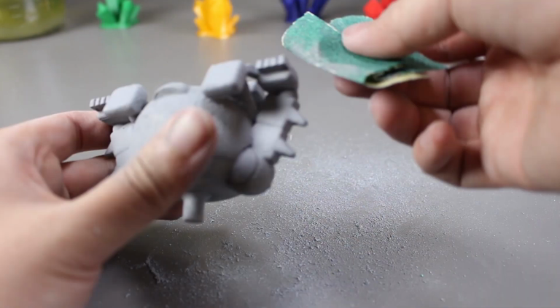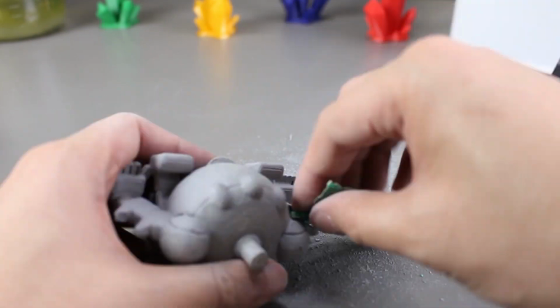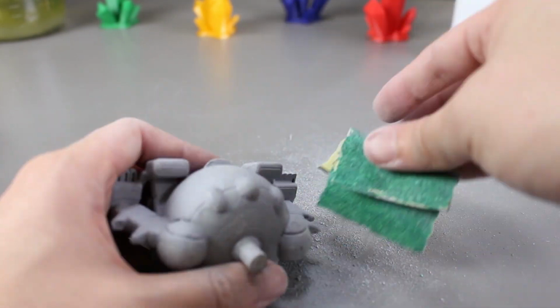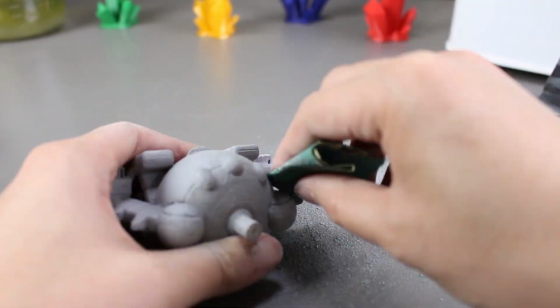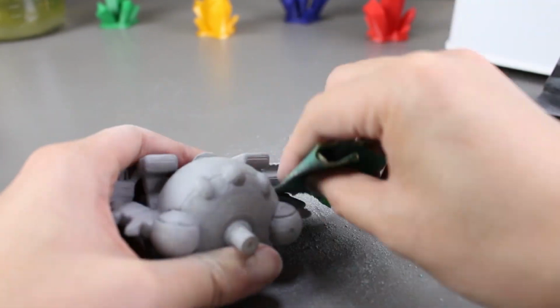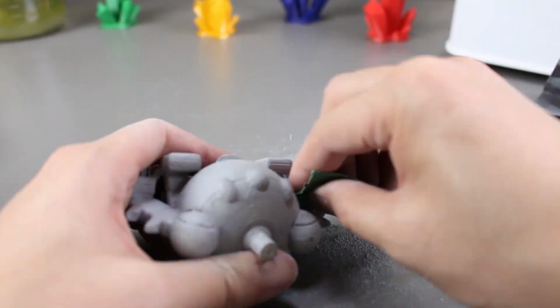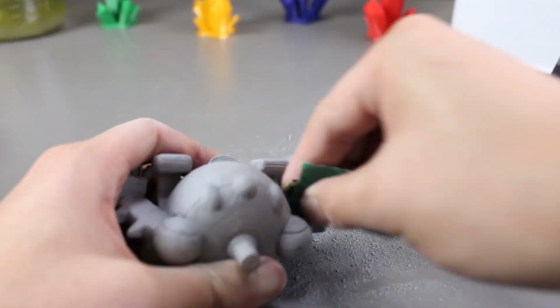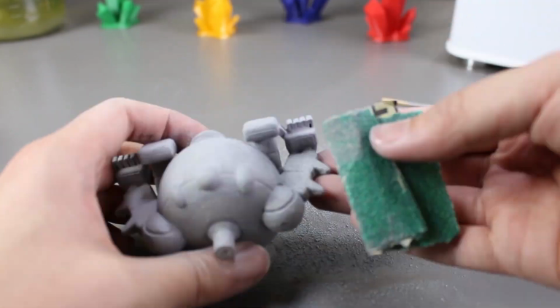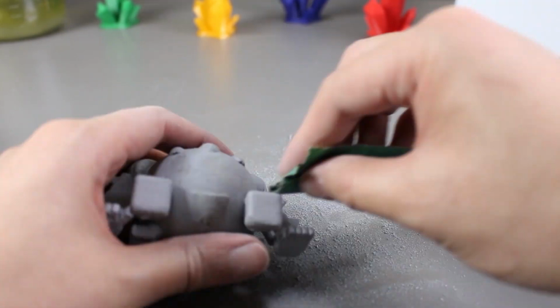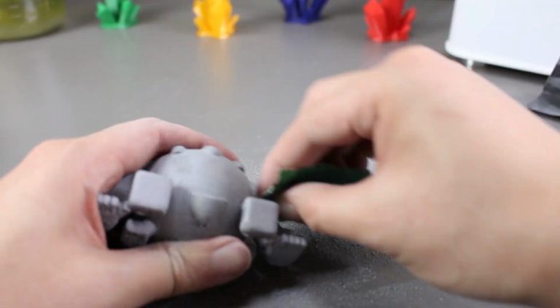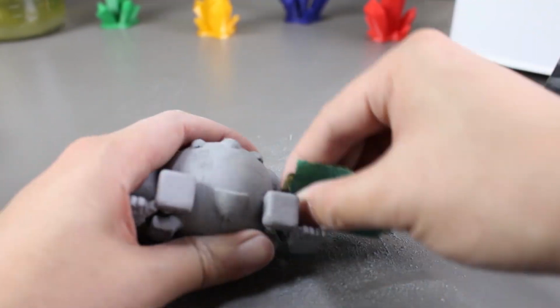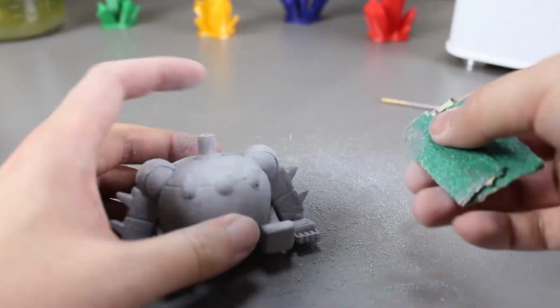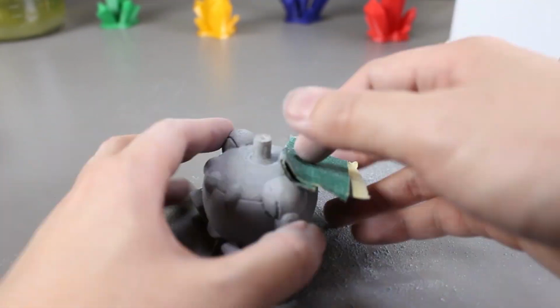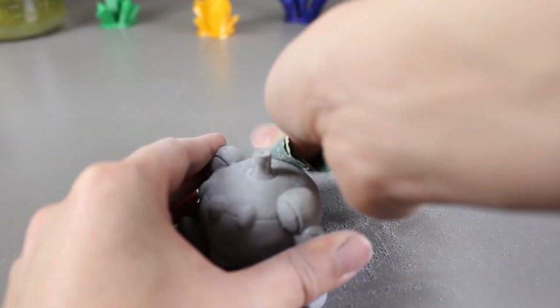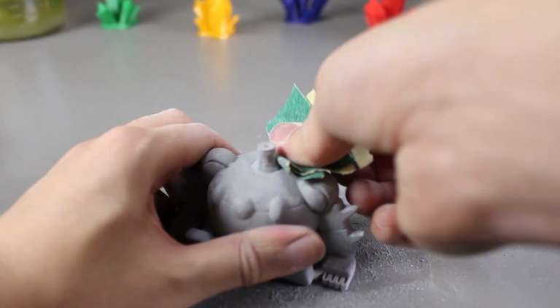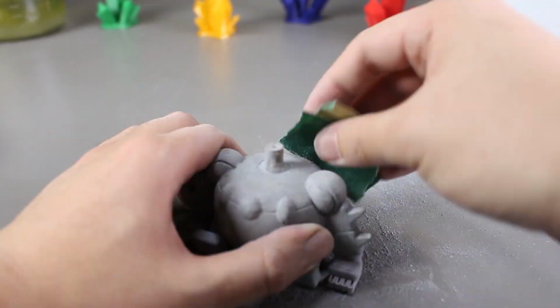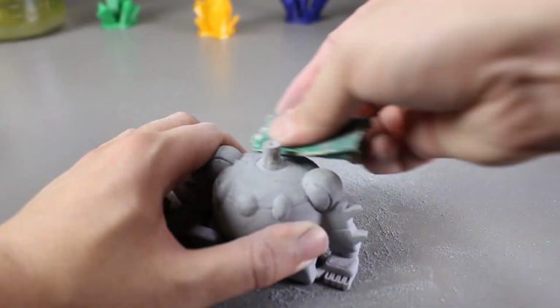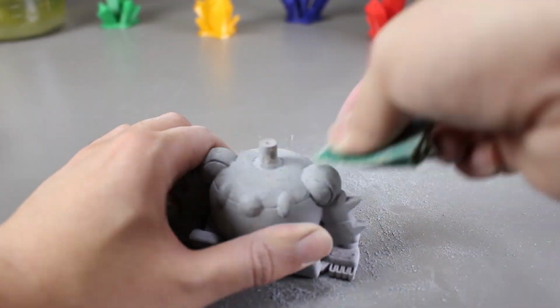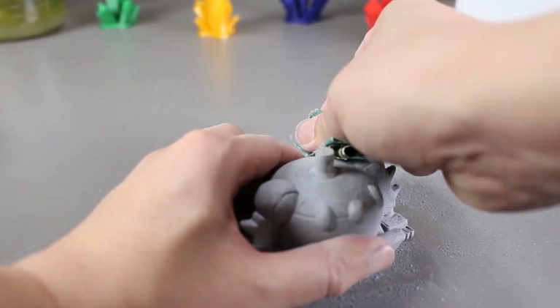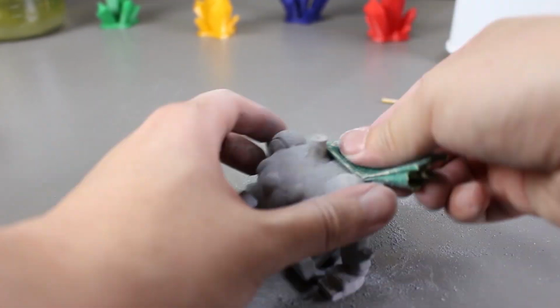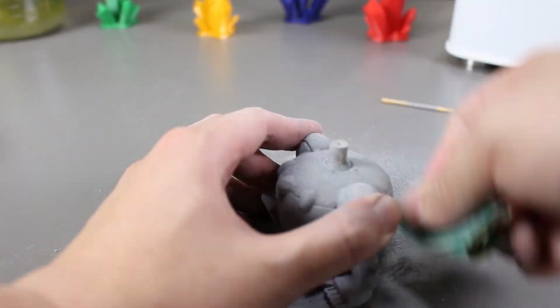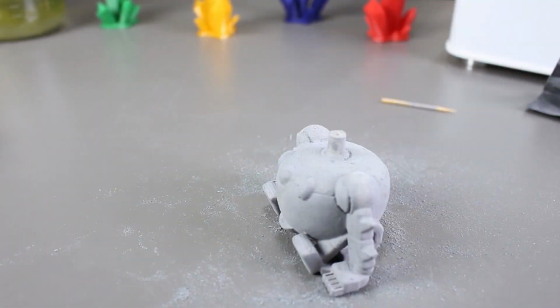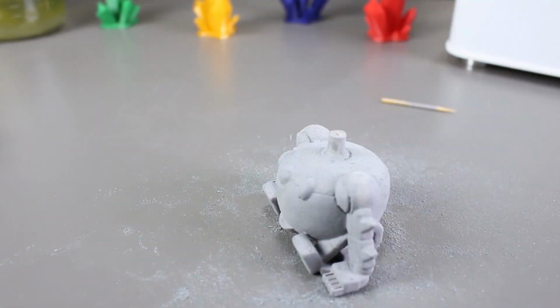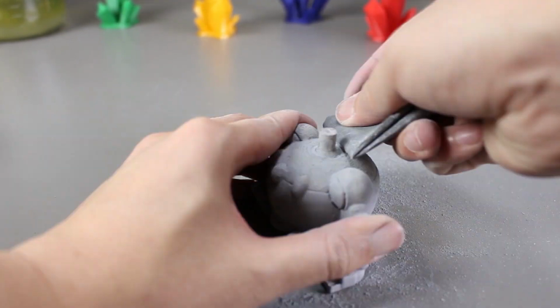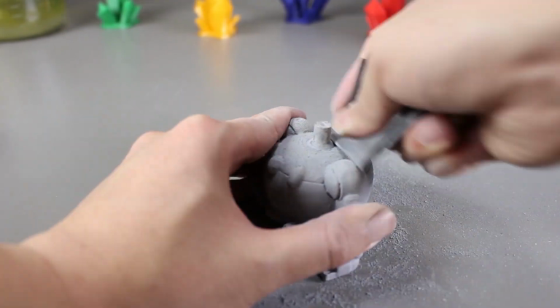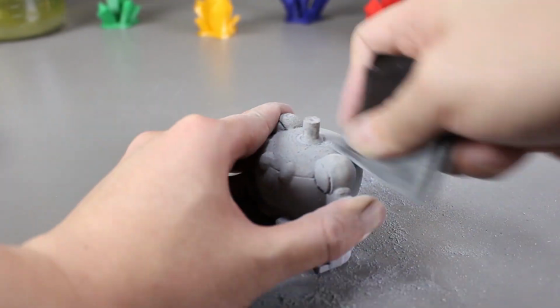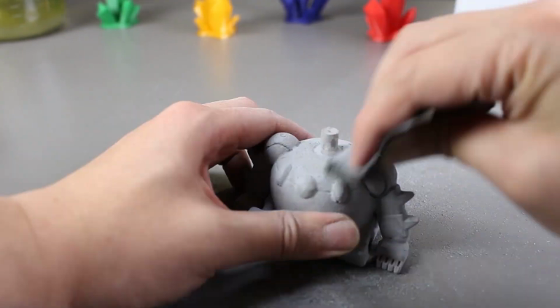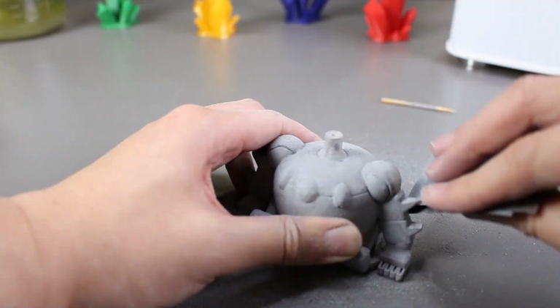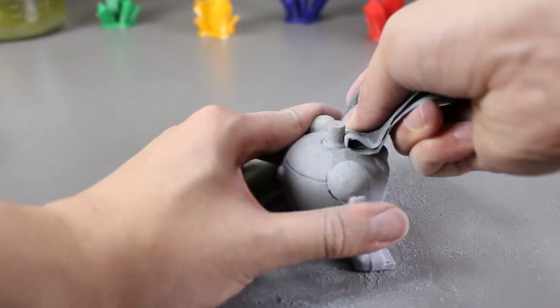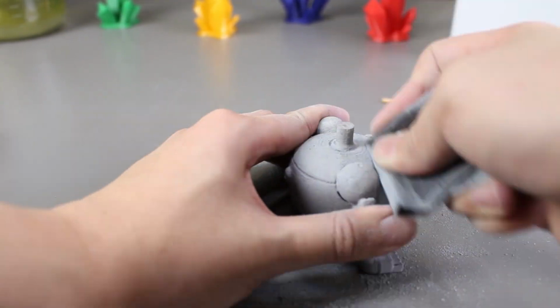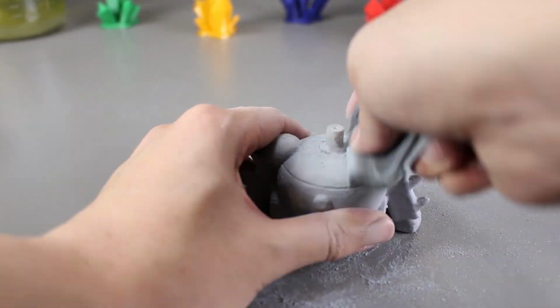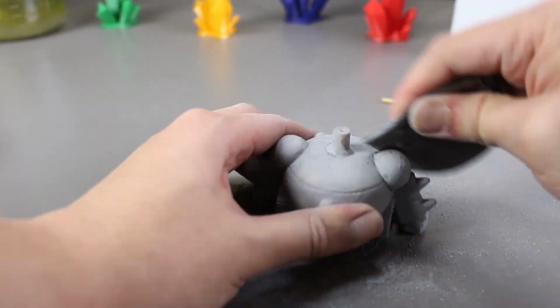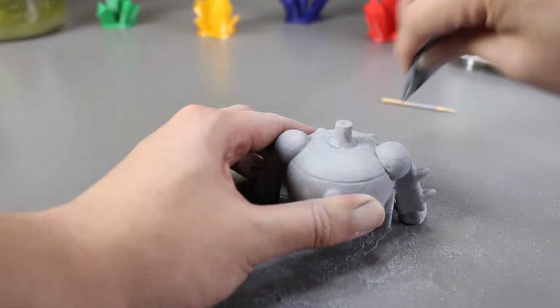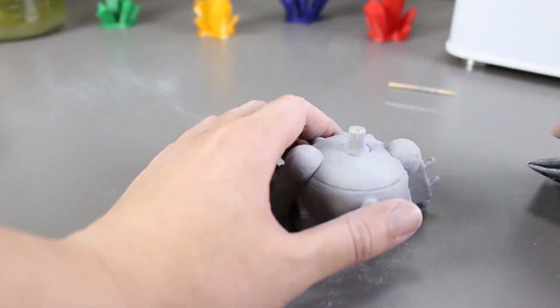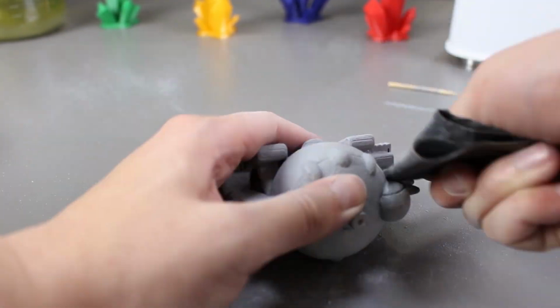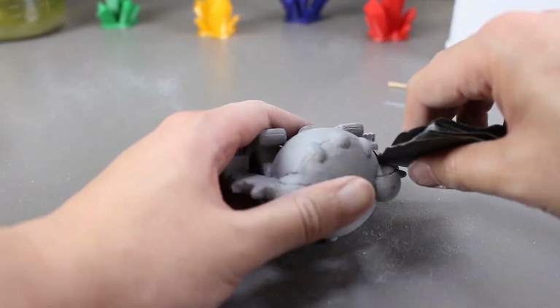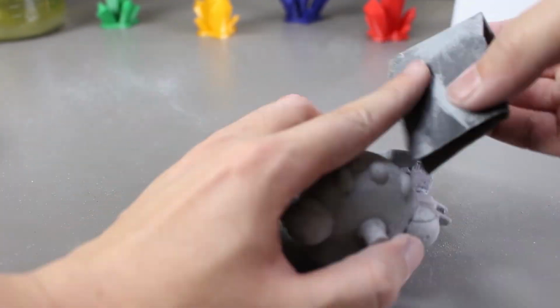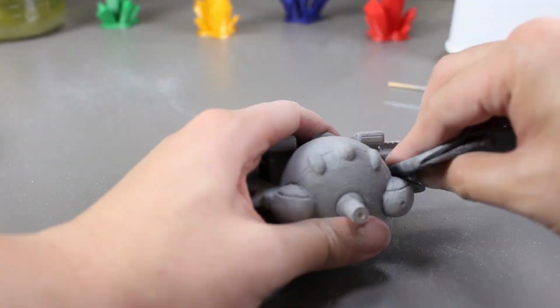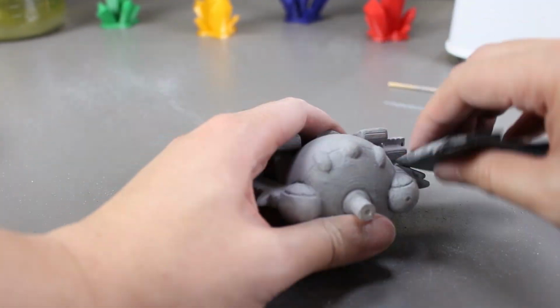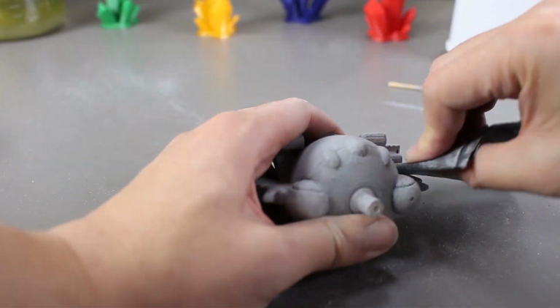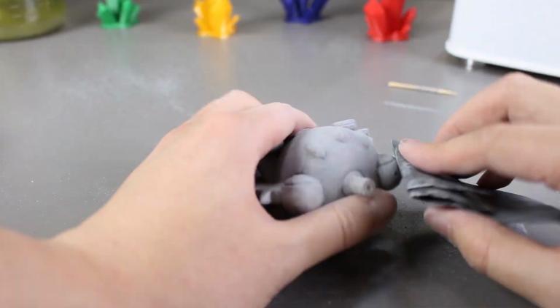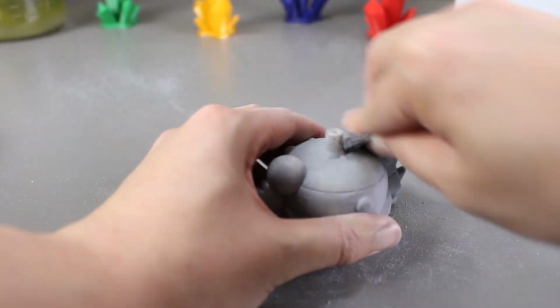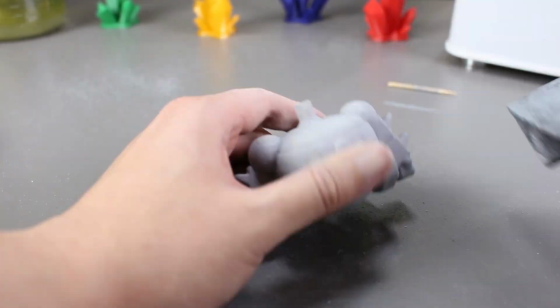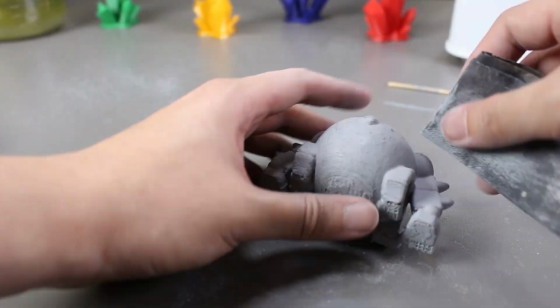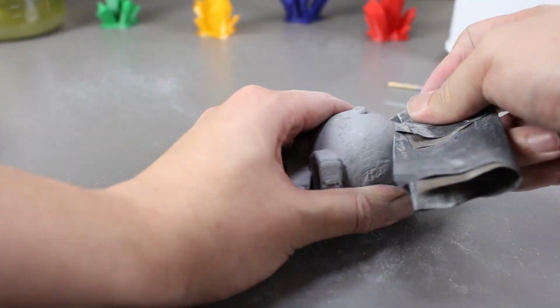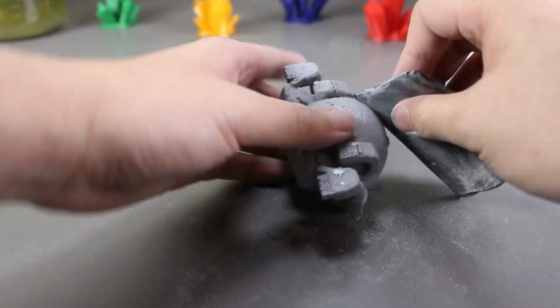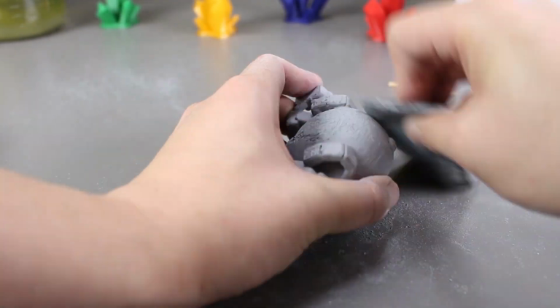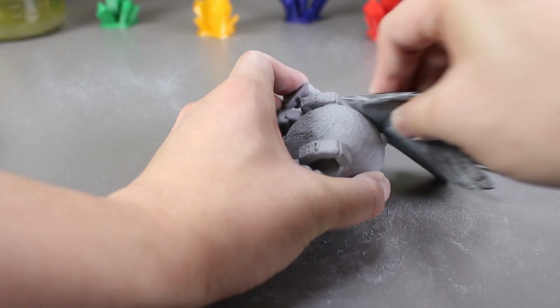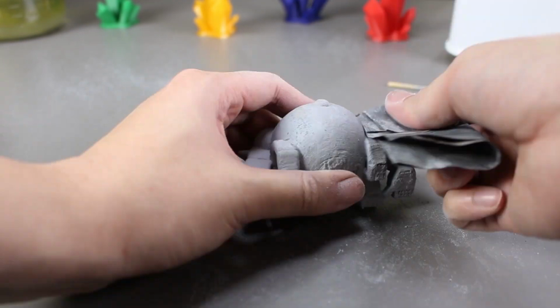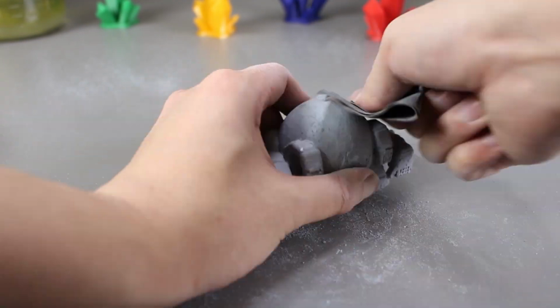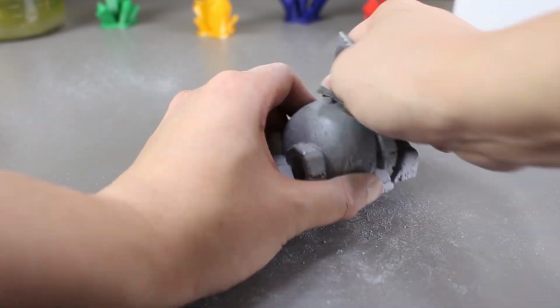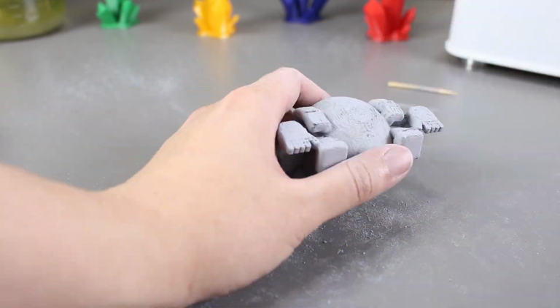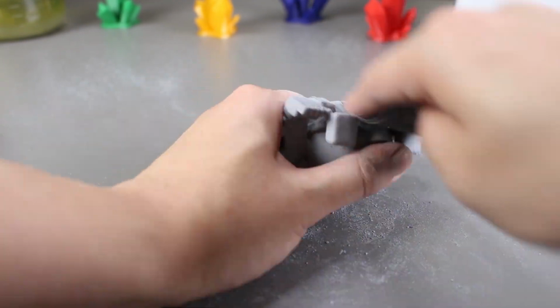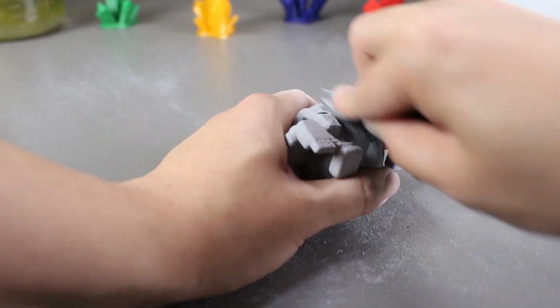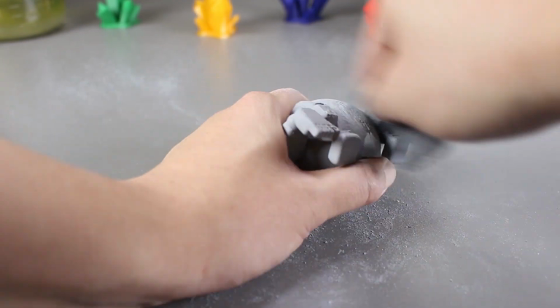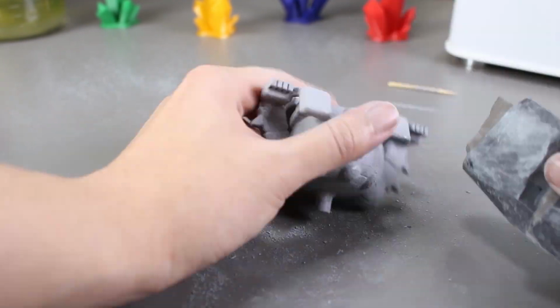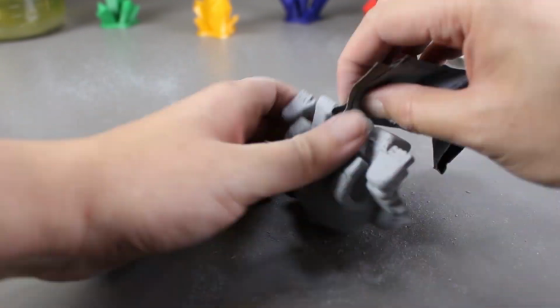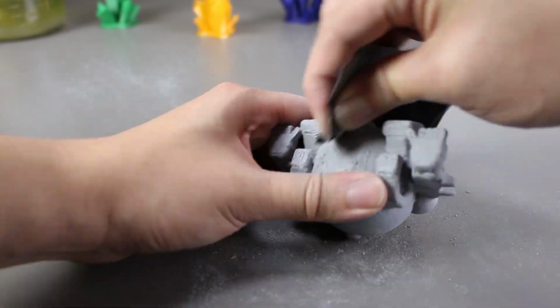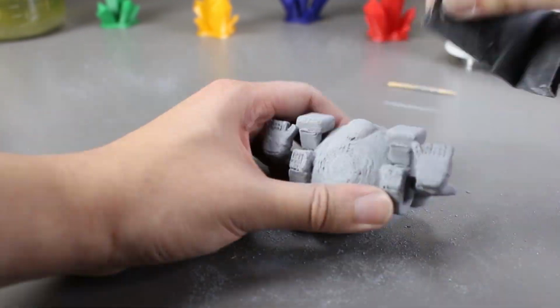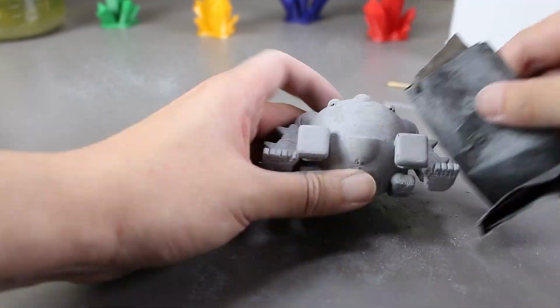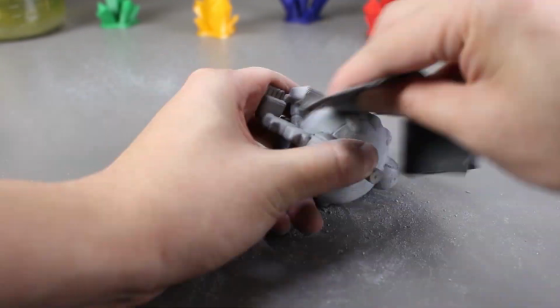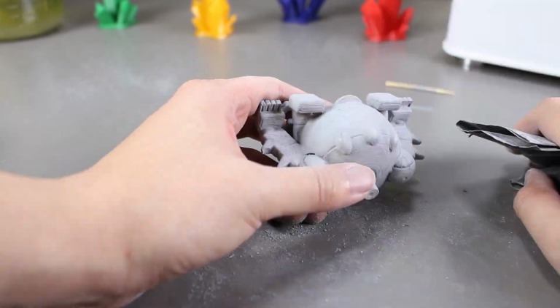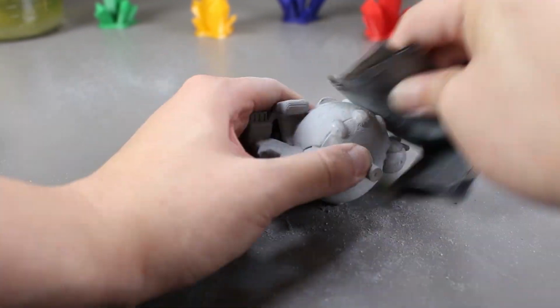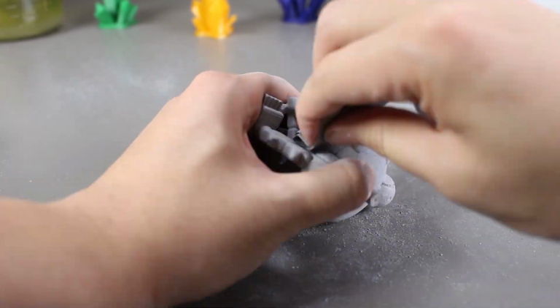After sanding it down with two different grit sandpaper, we can spray primer on it again and then we'll finish it with the metallic paint.